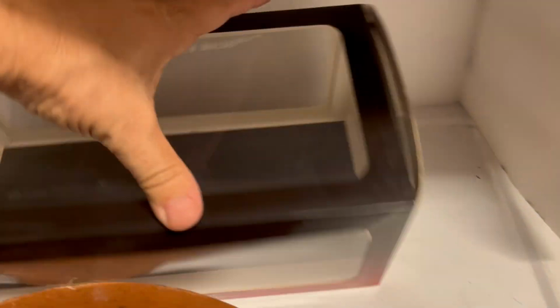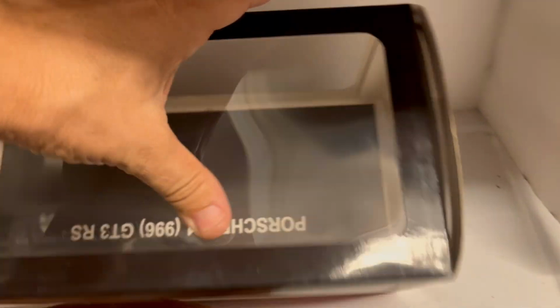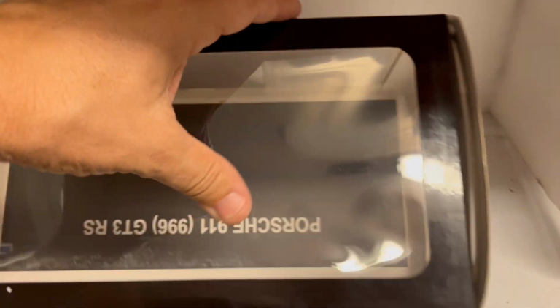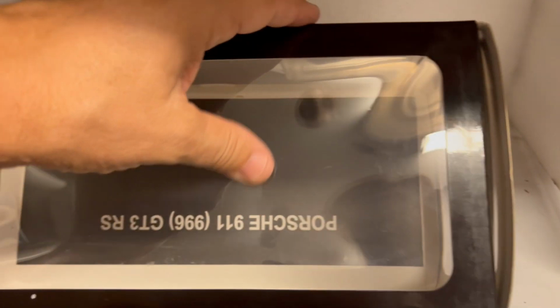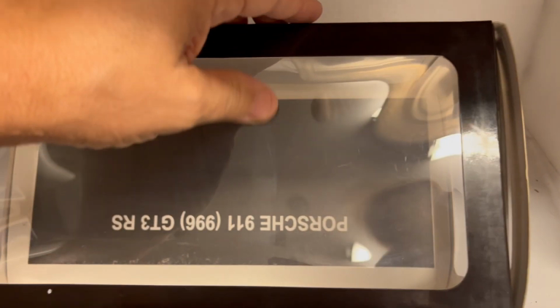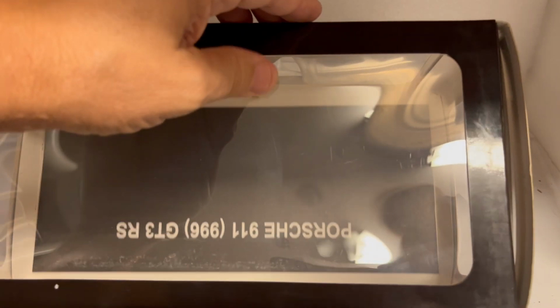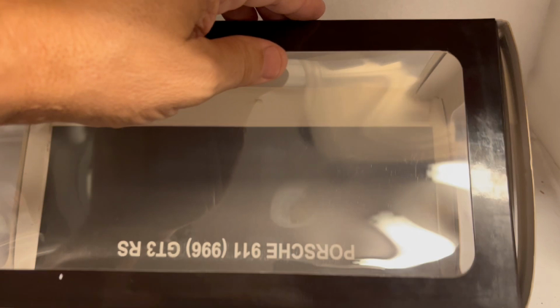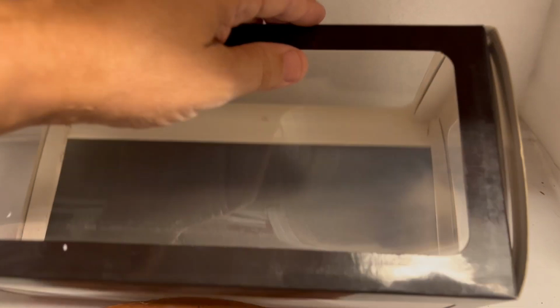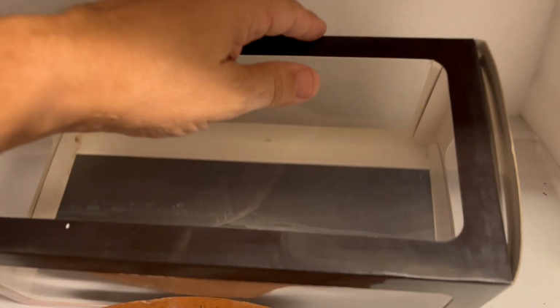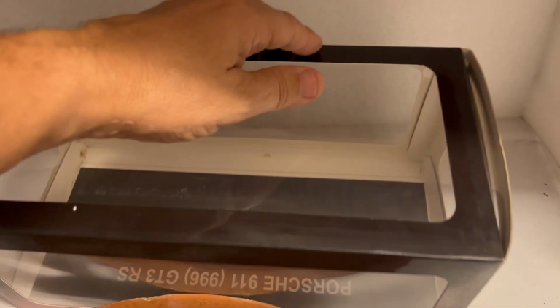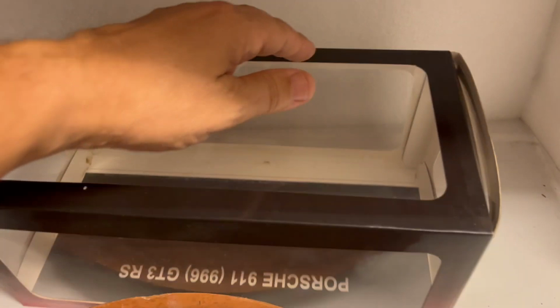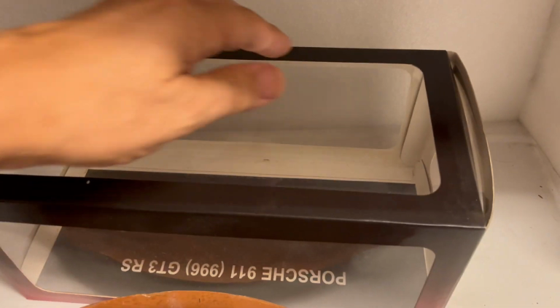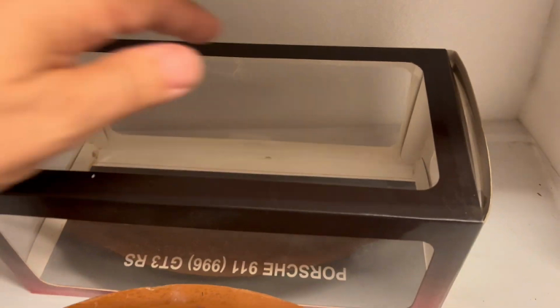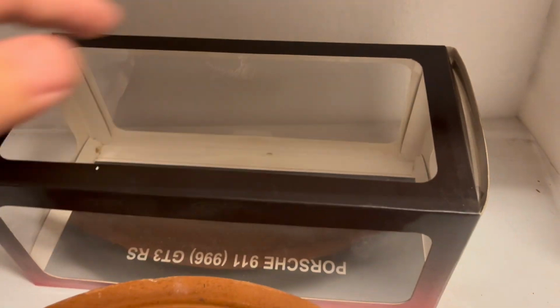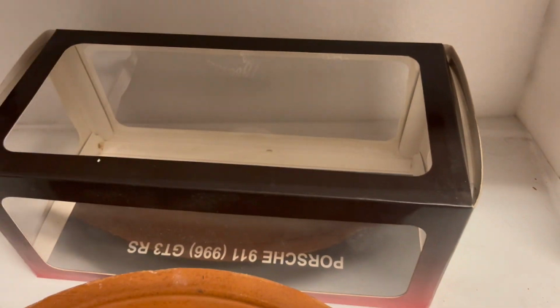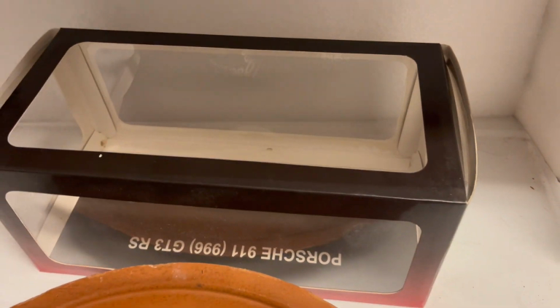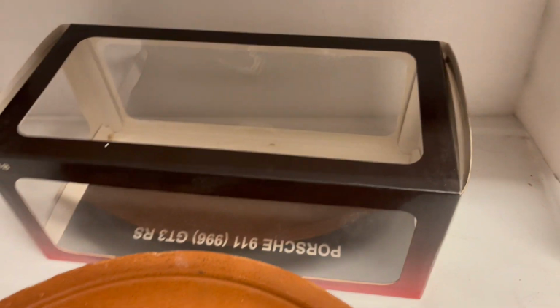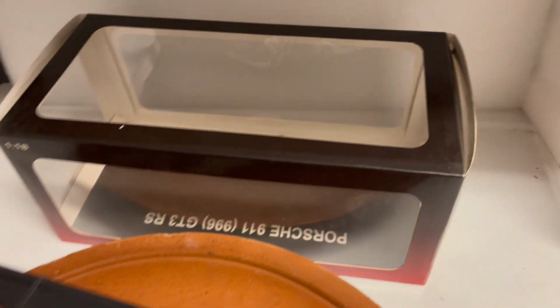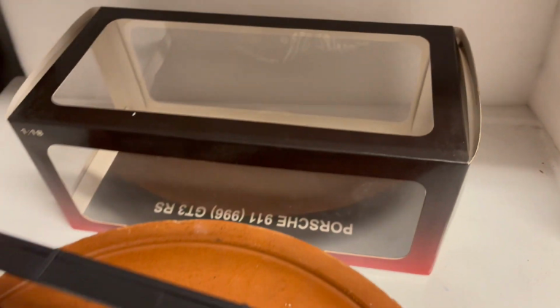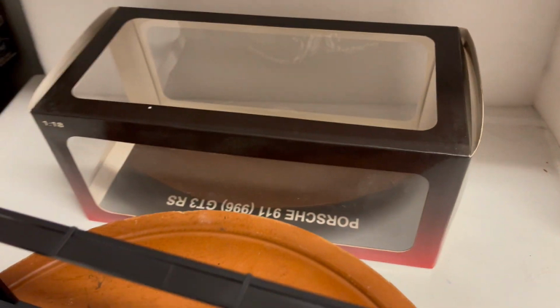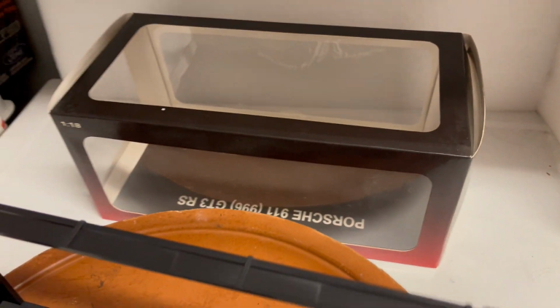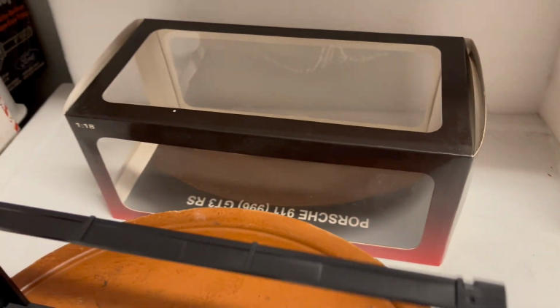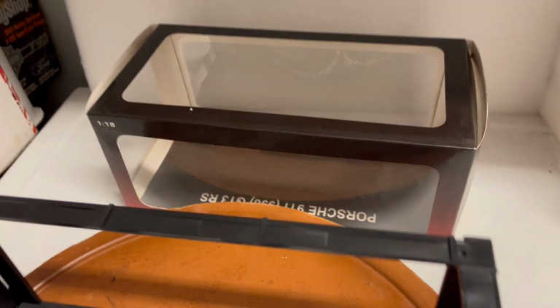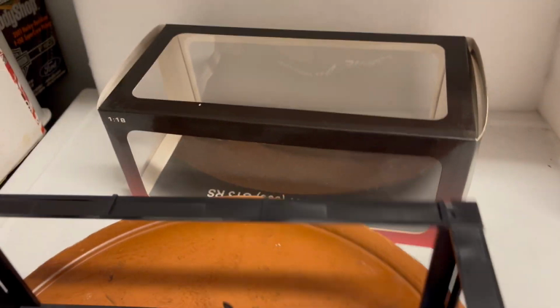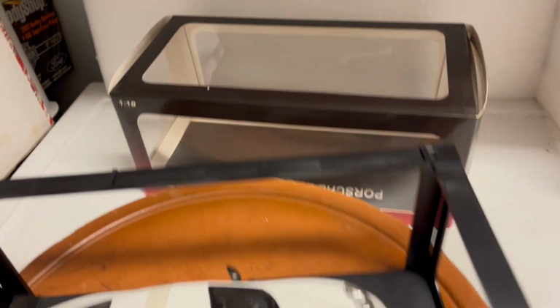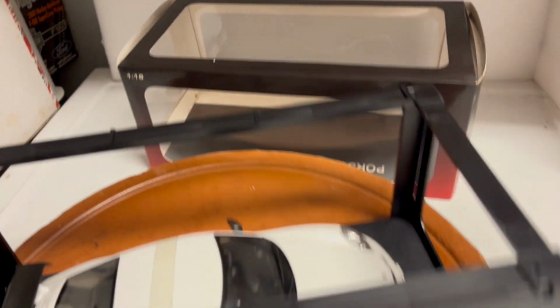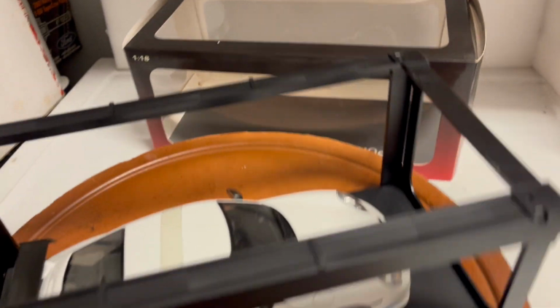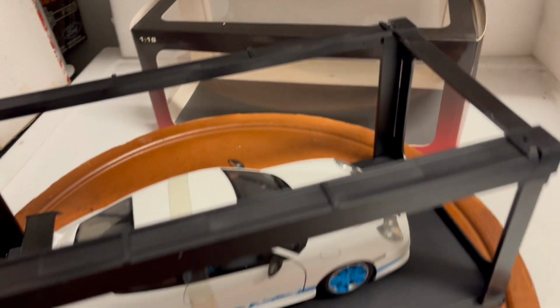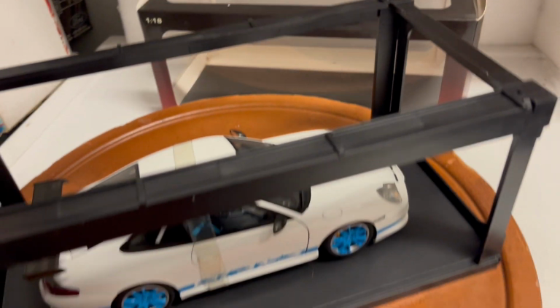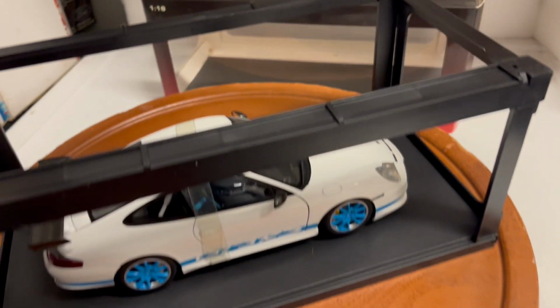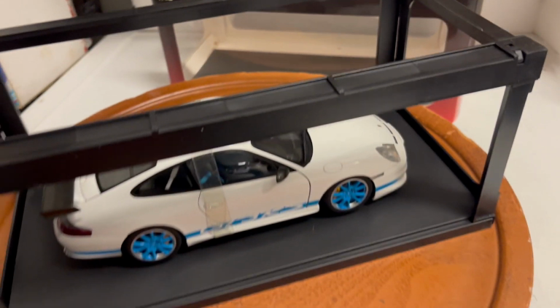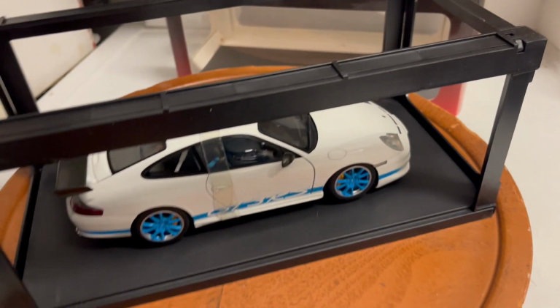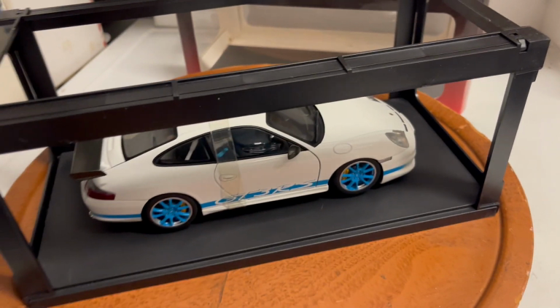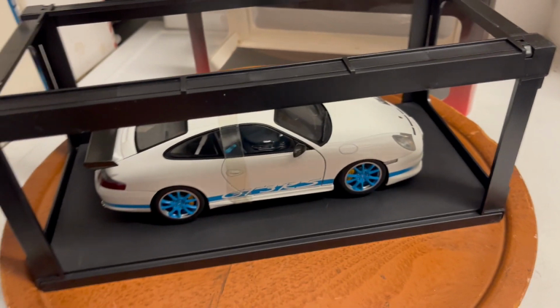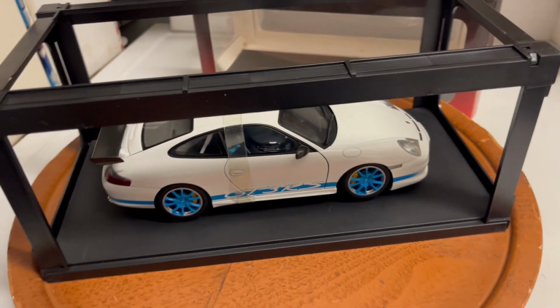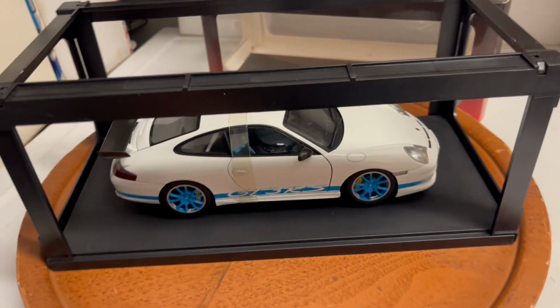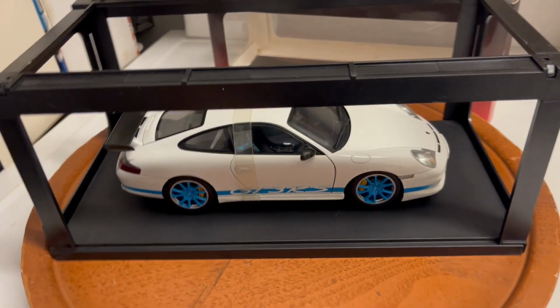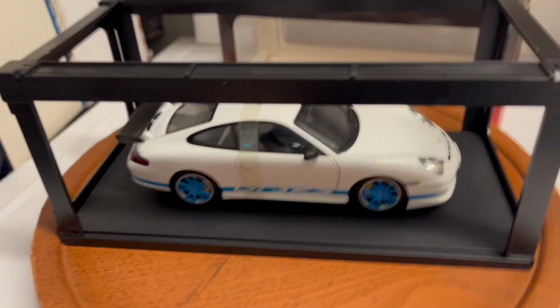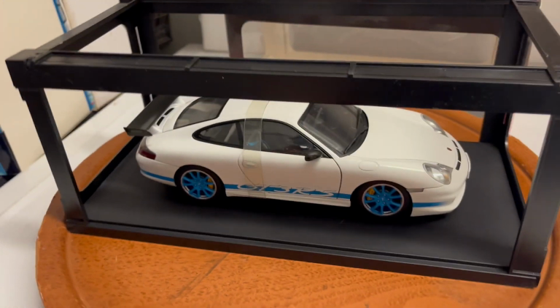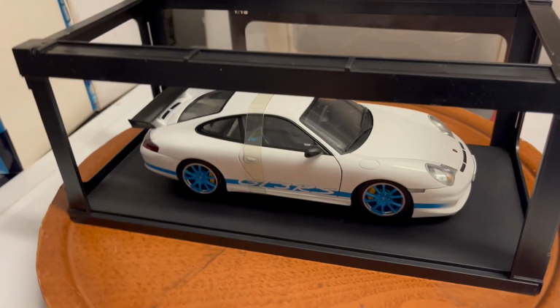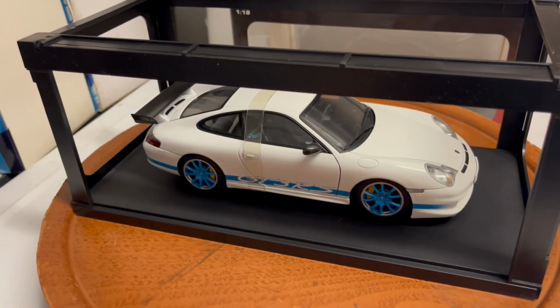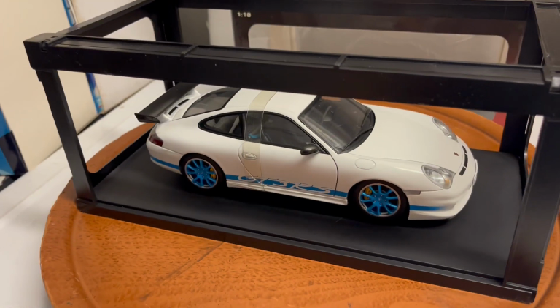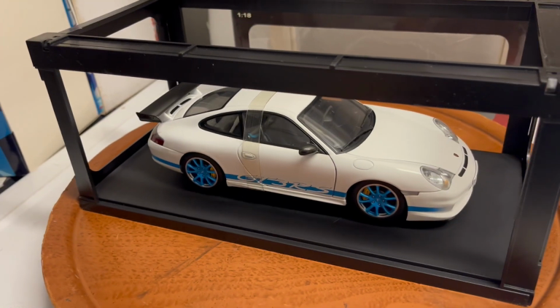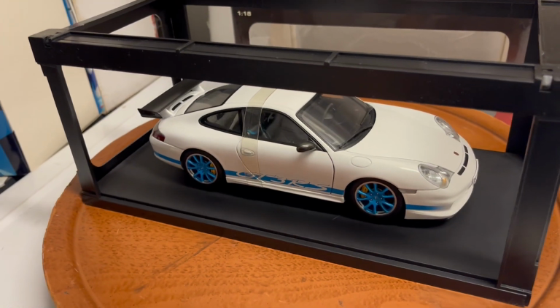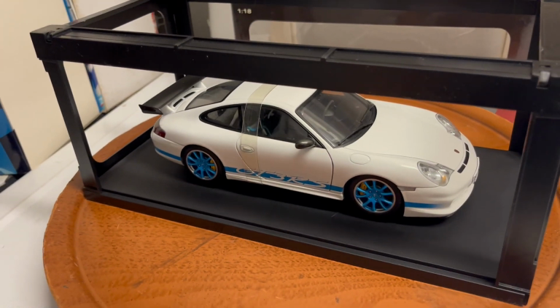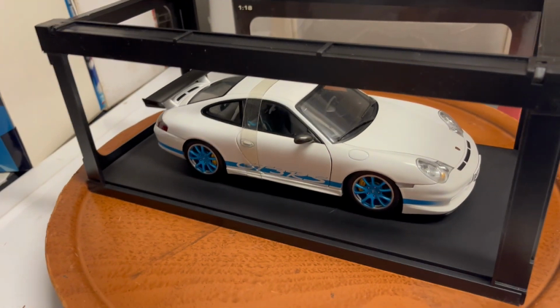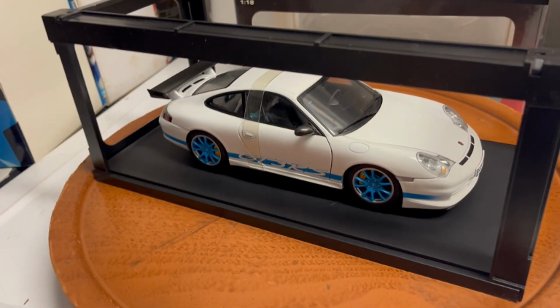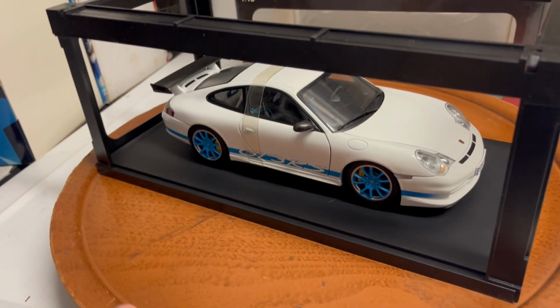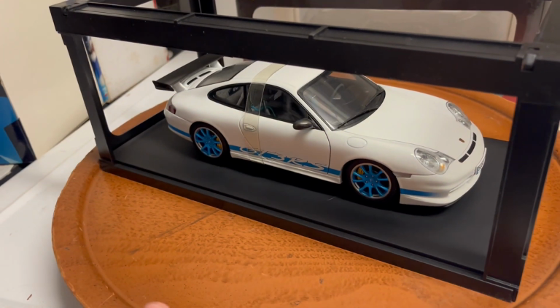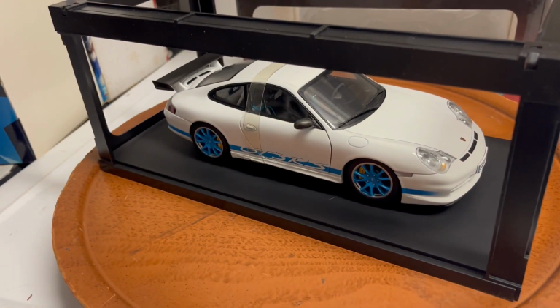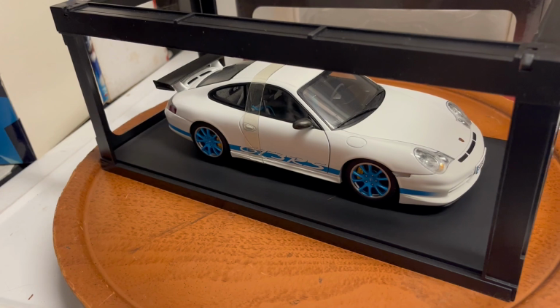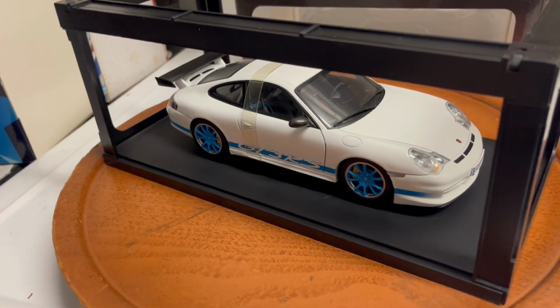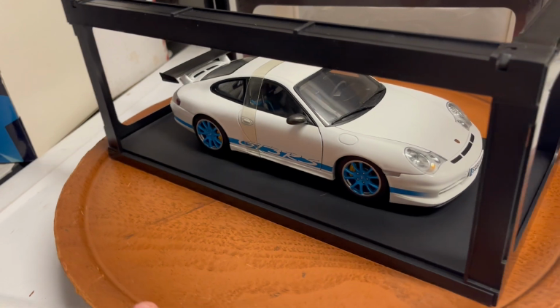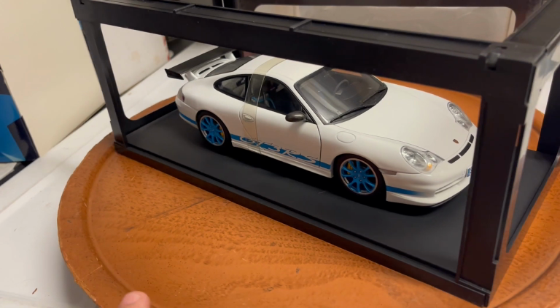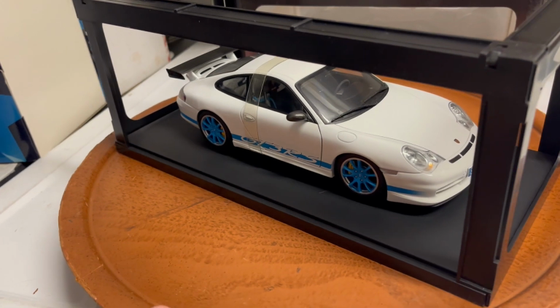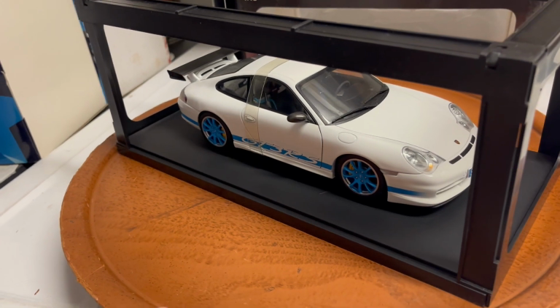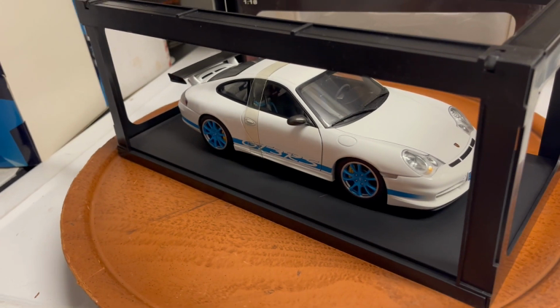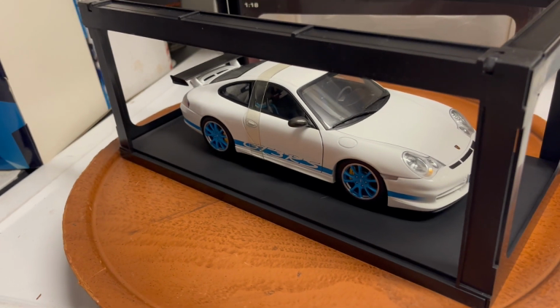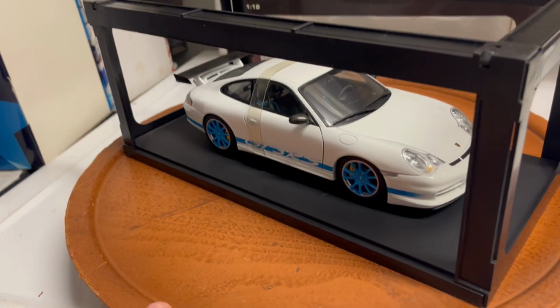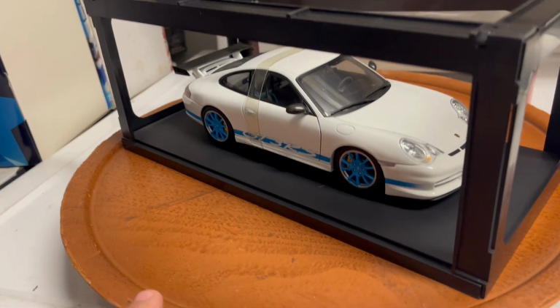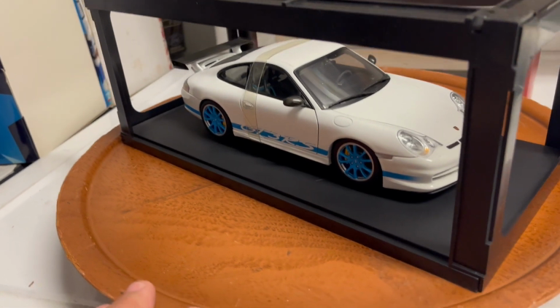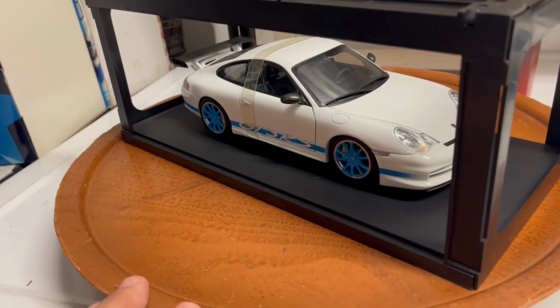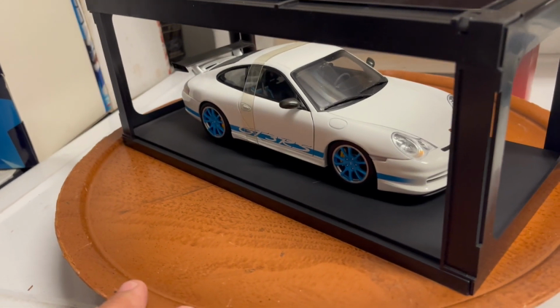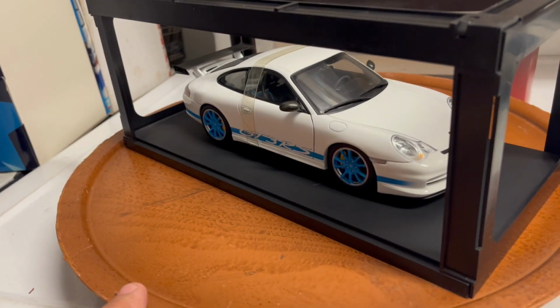I'll put the car back and take some pictures with the car inside. I just took it out to make the video. Again, please ask any questions you might have. Thank you very much.